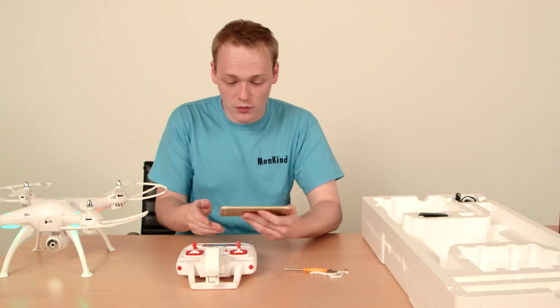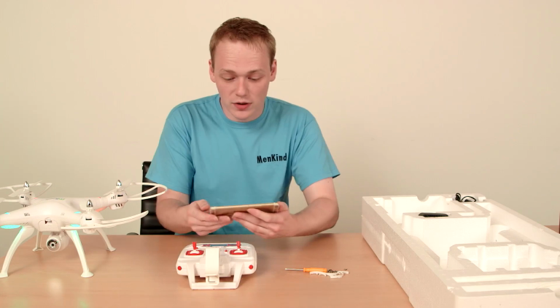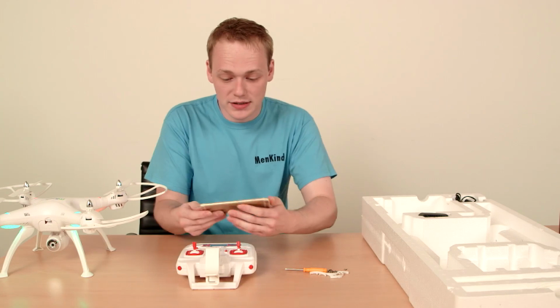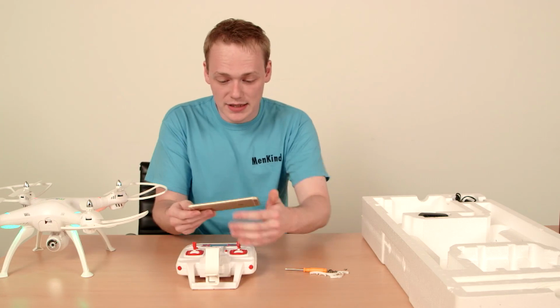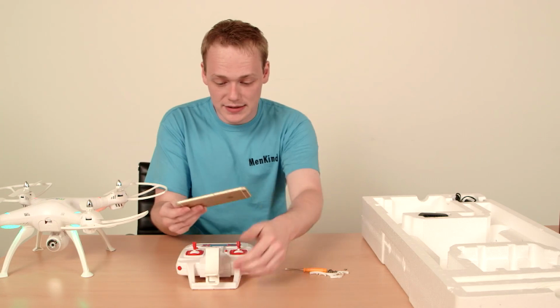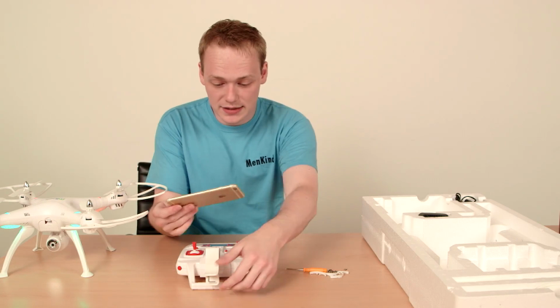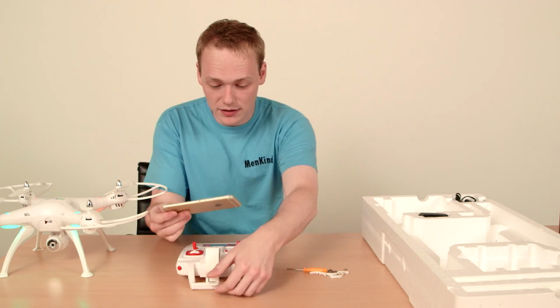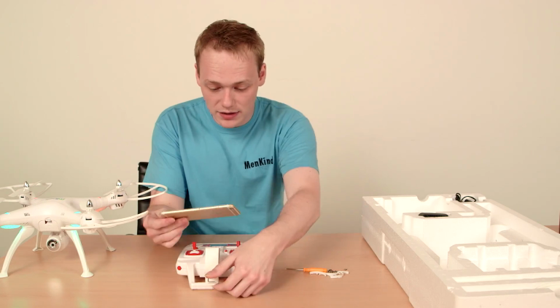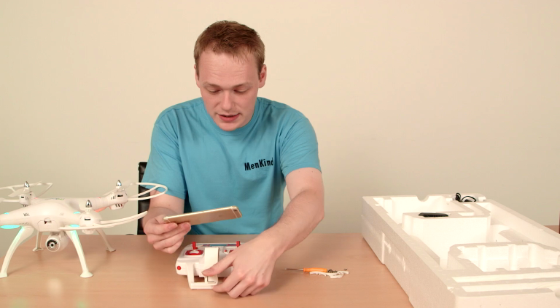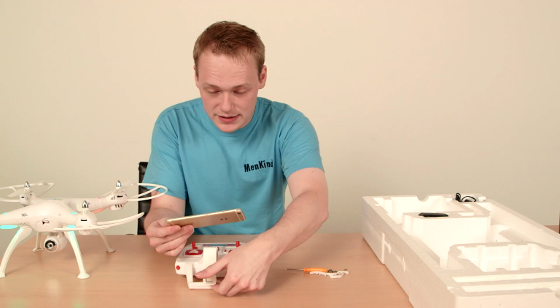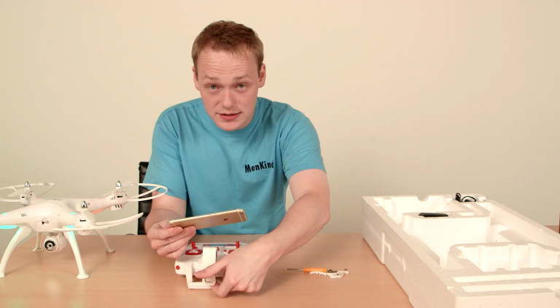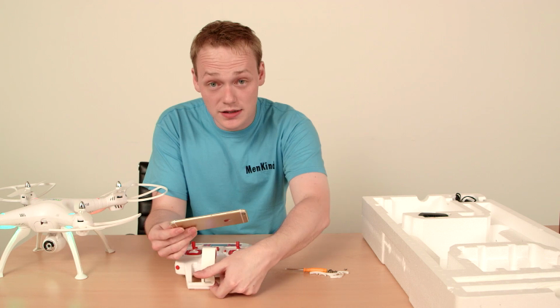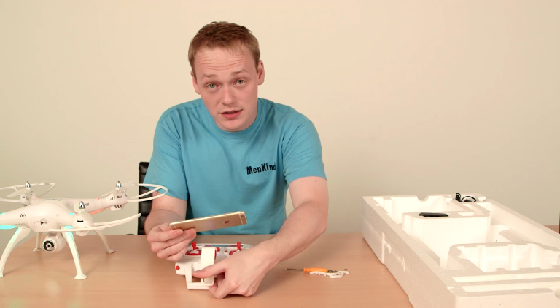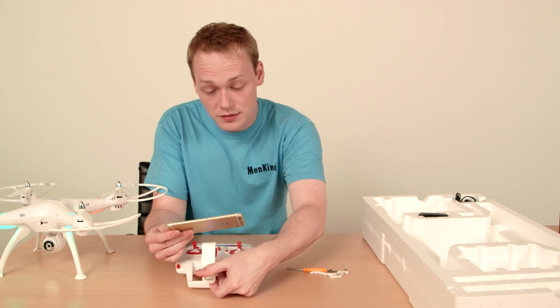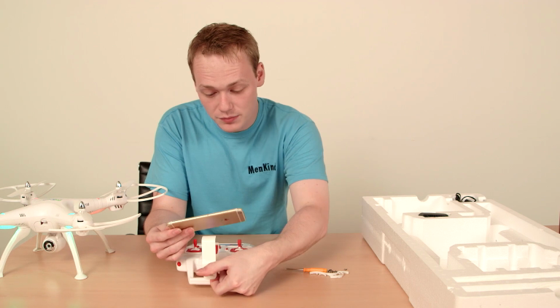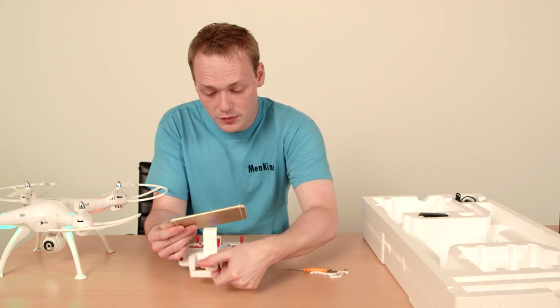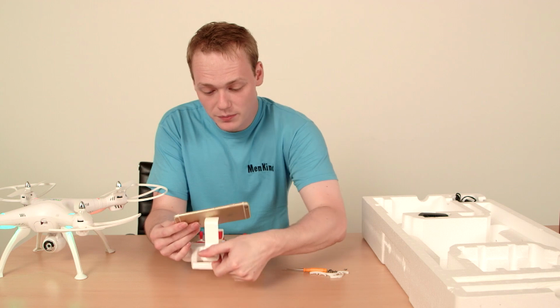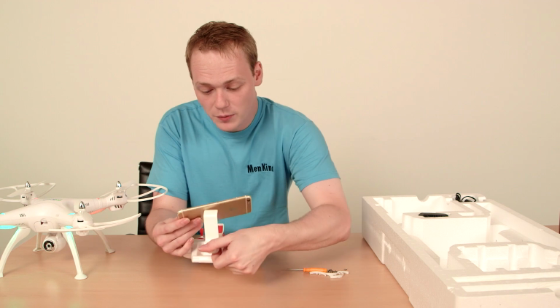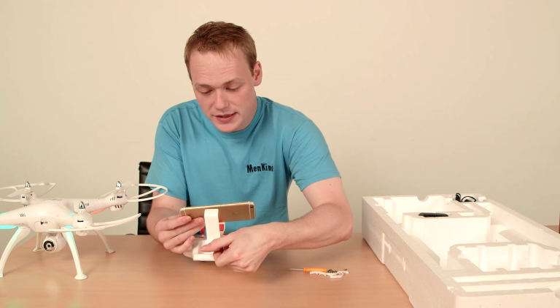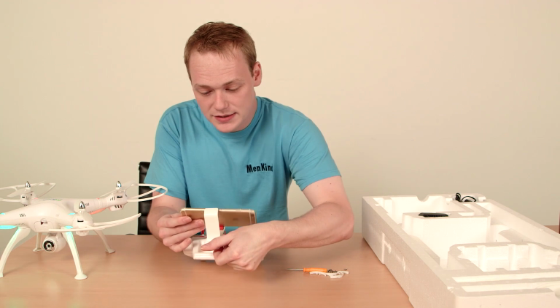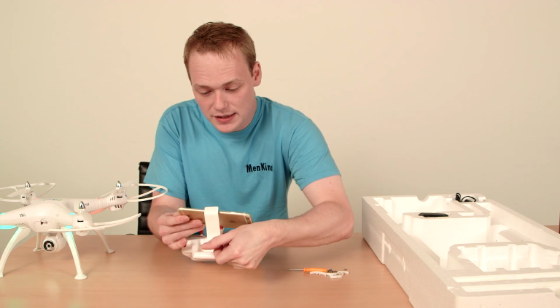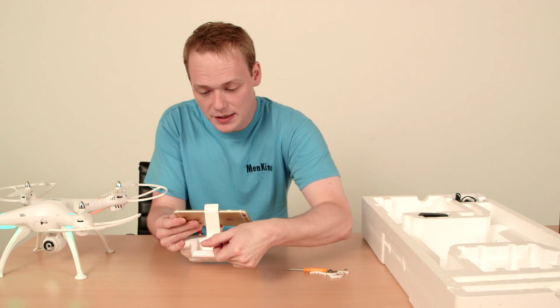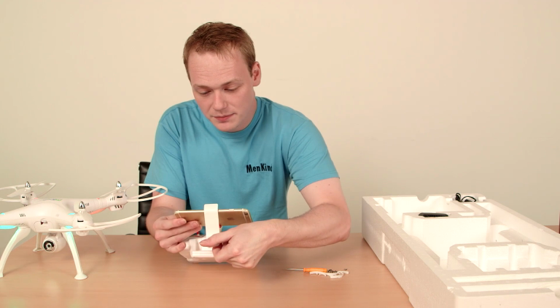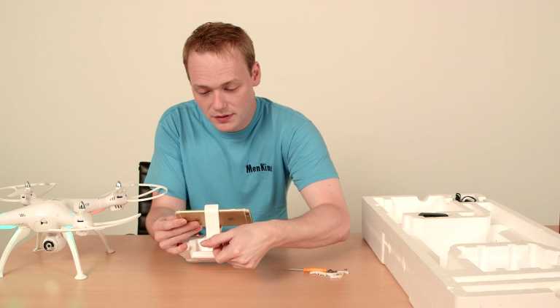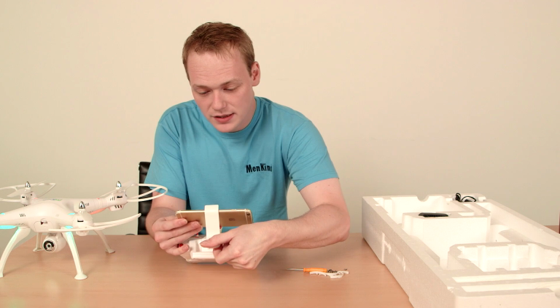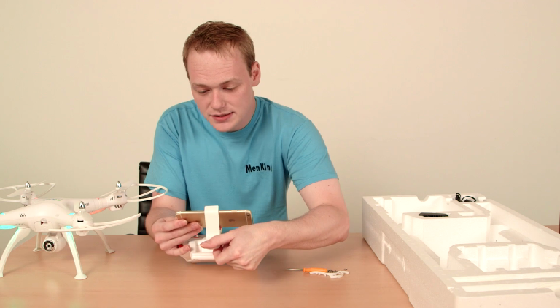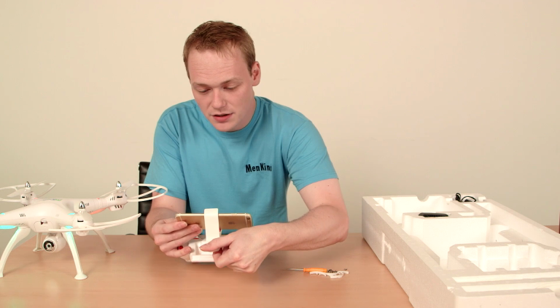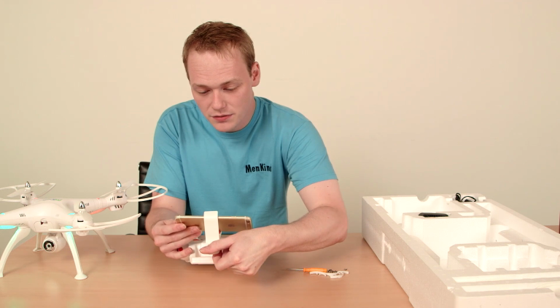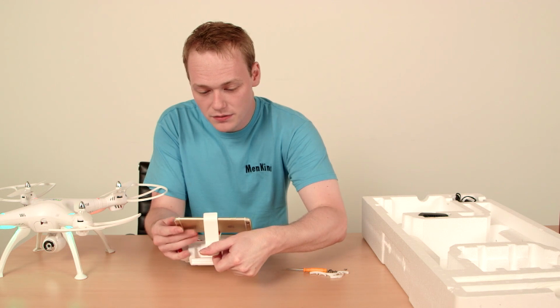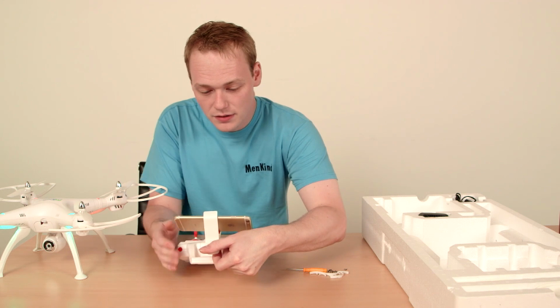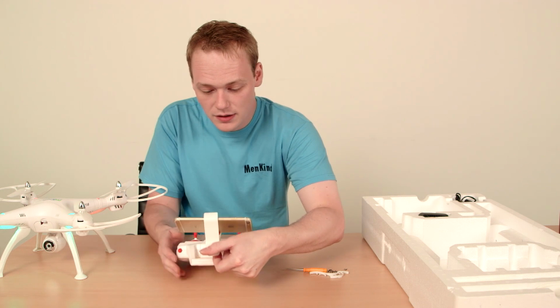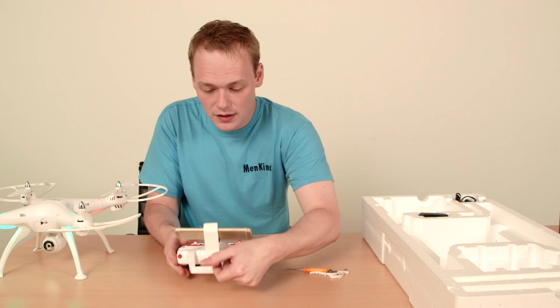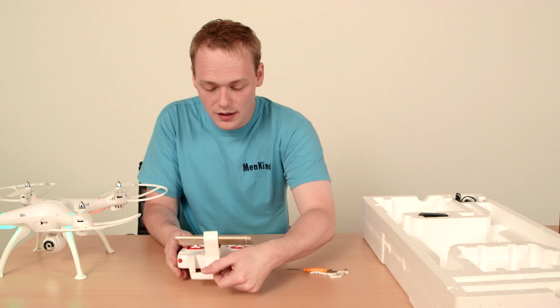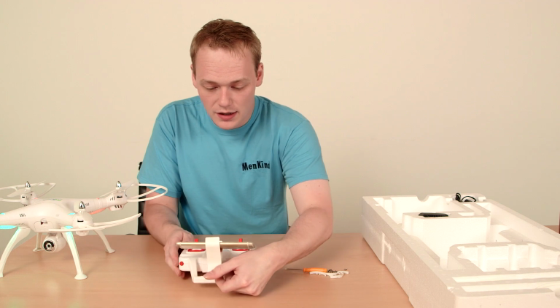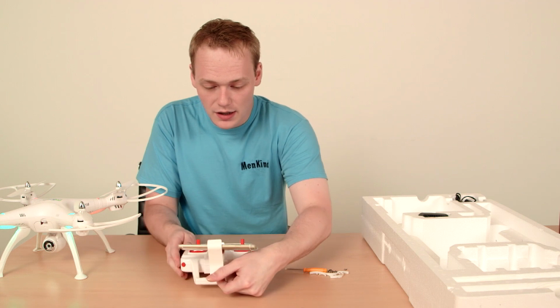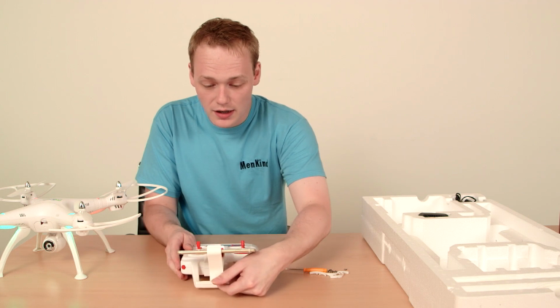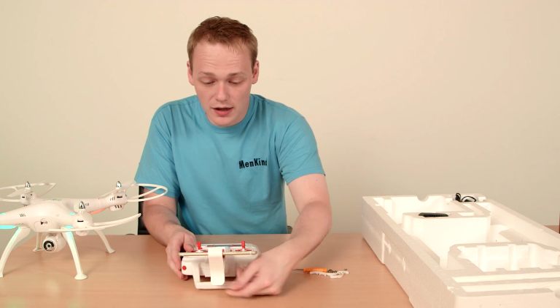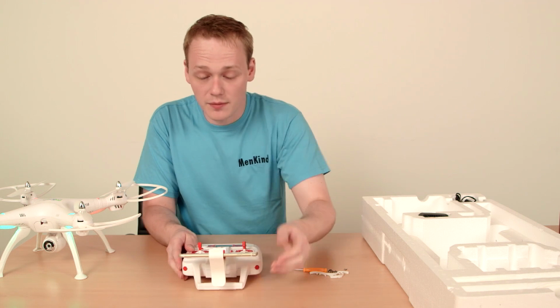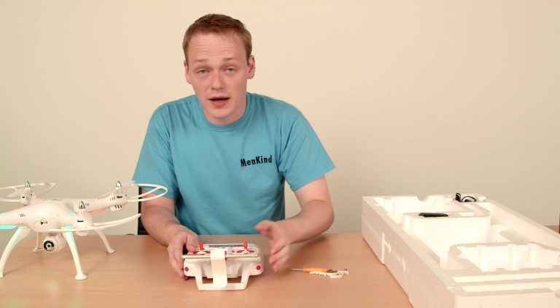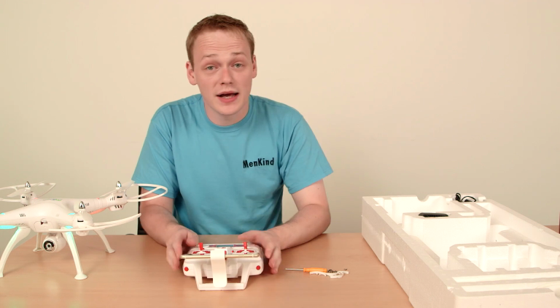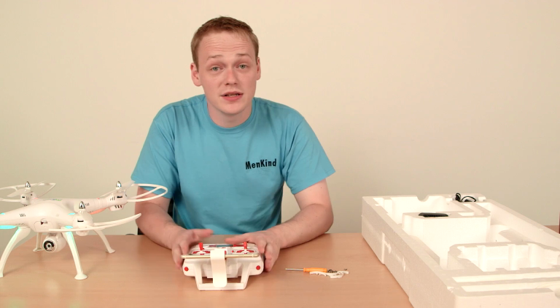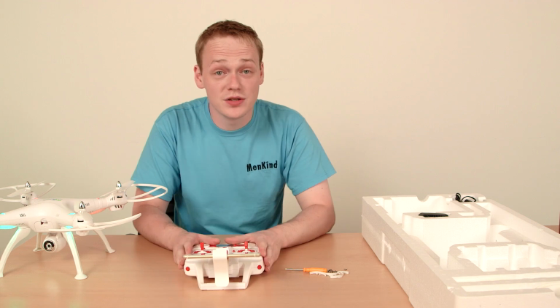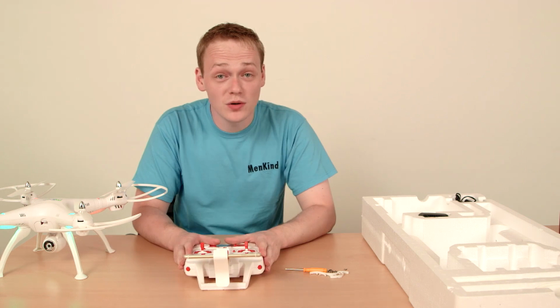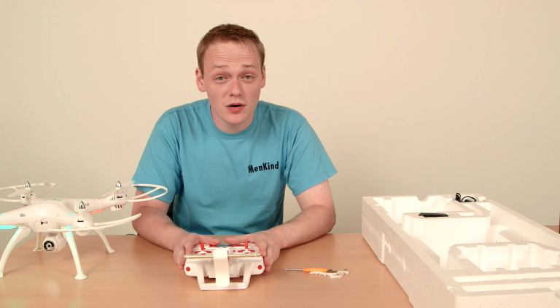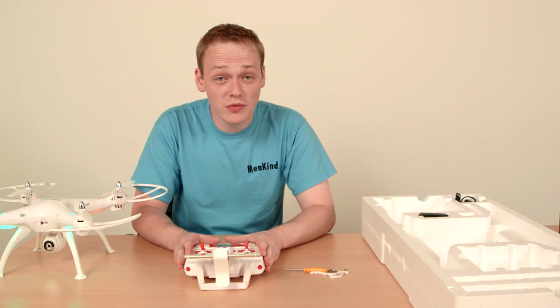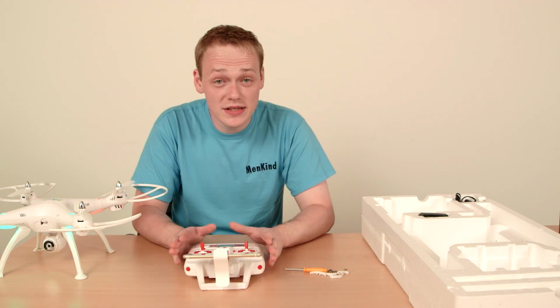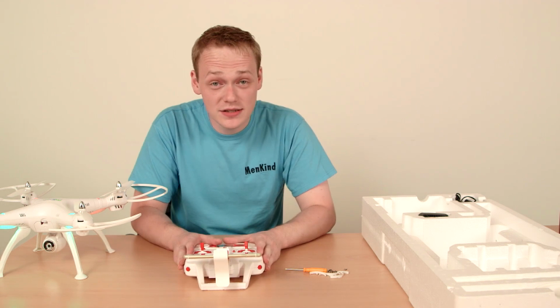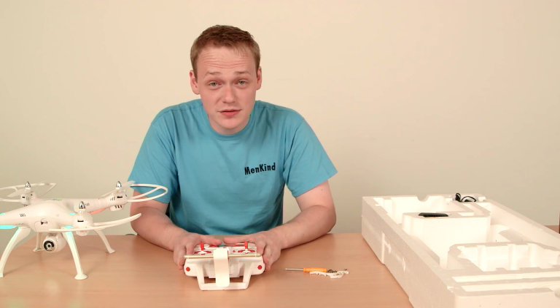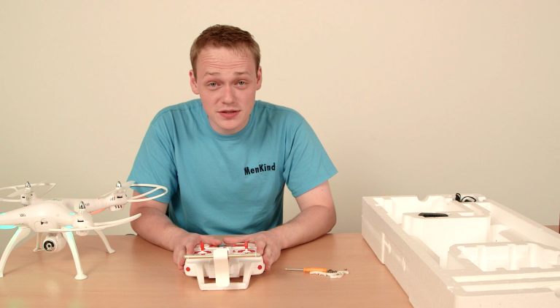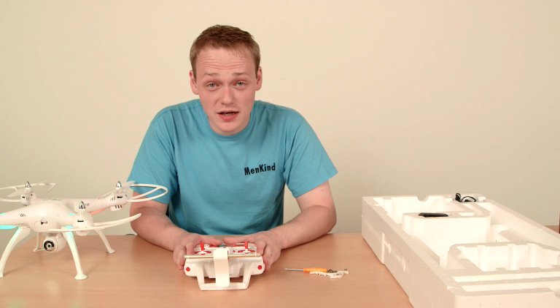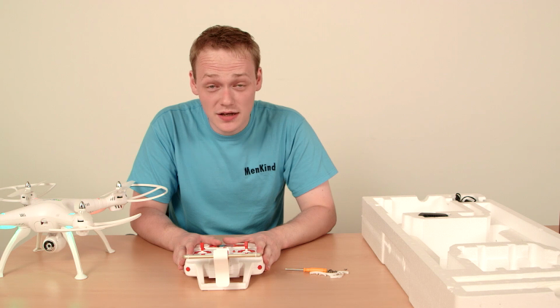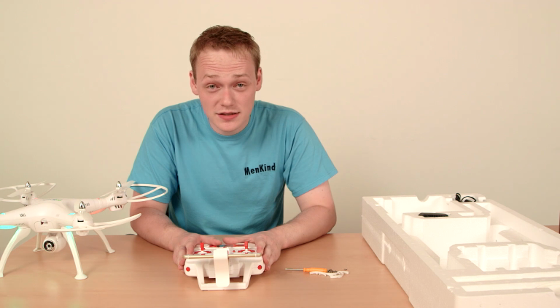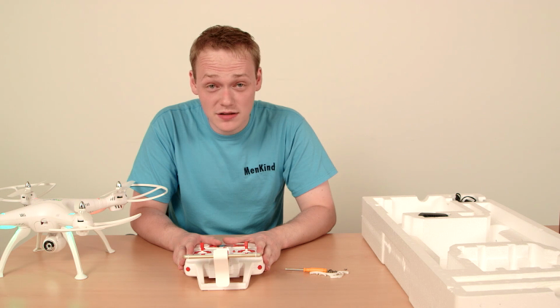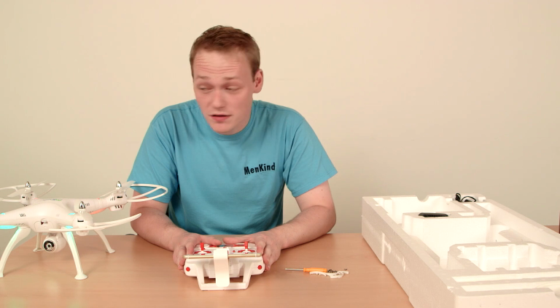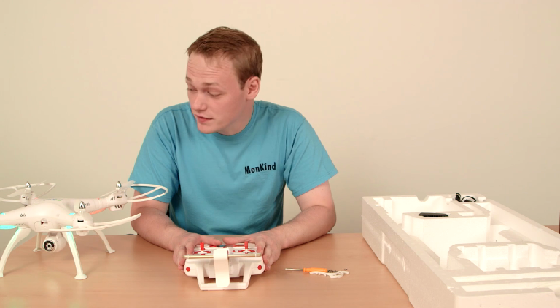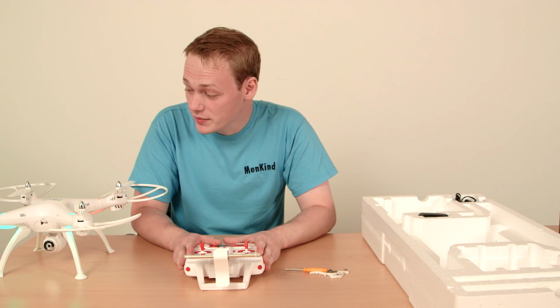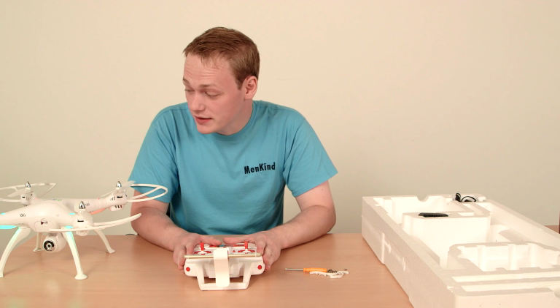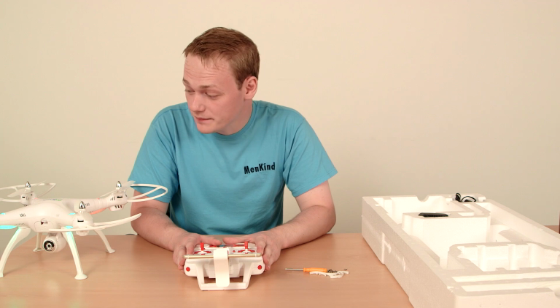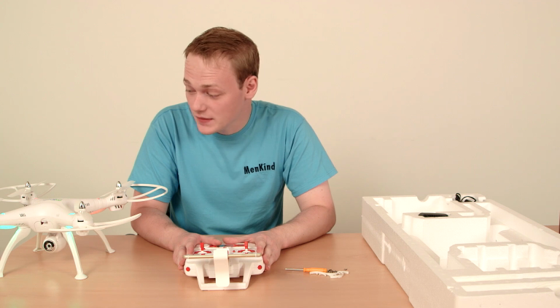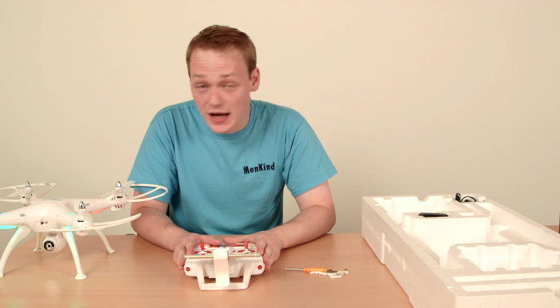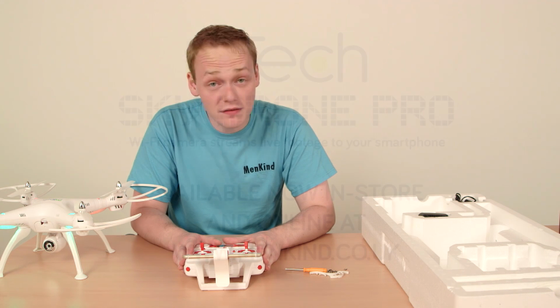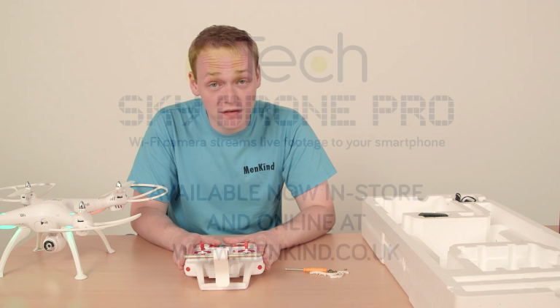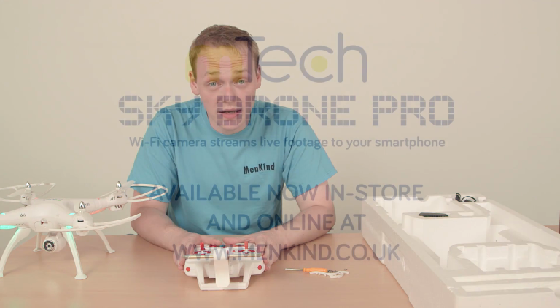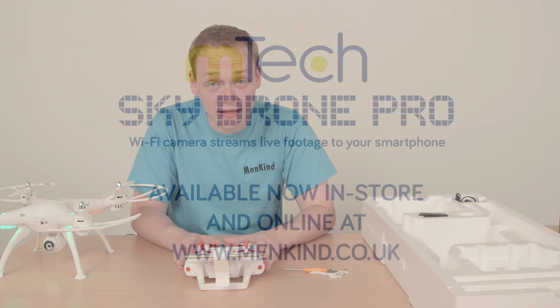Once that's connected, pop your phone into the clamp like so, and you are ready to start filming and flying.